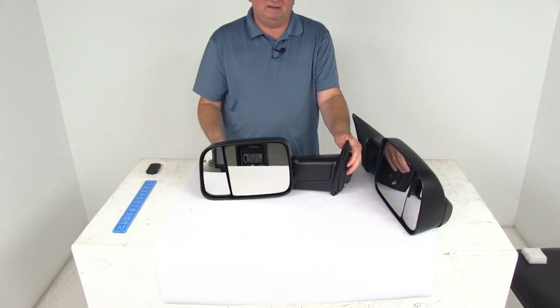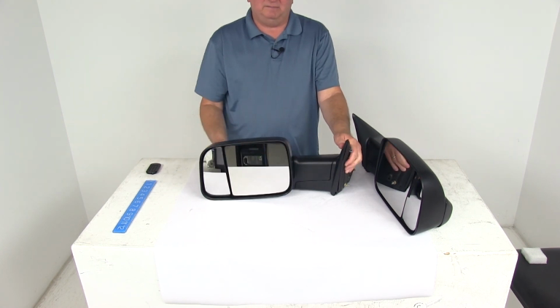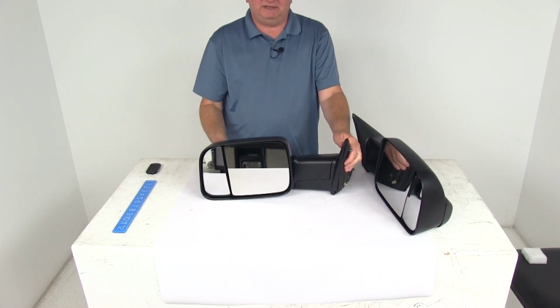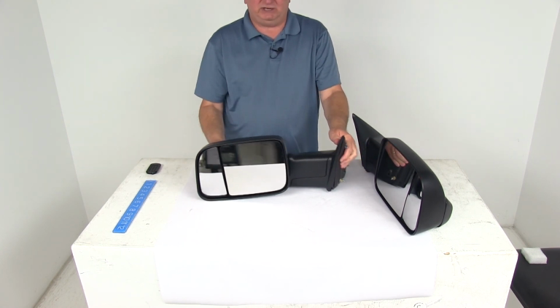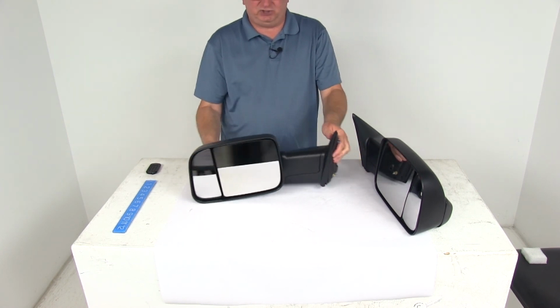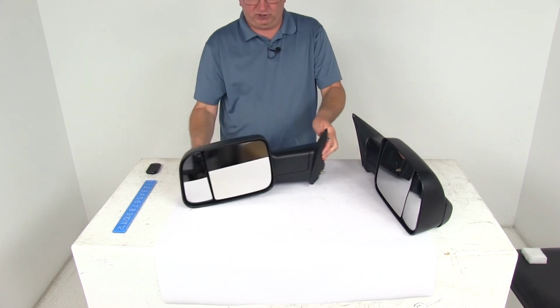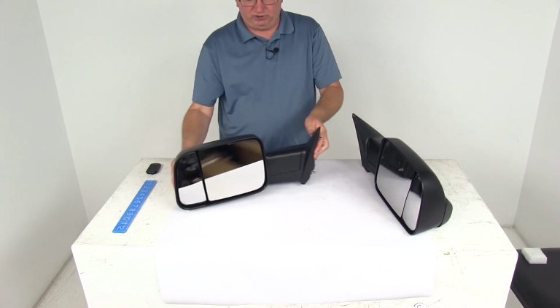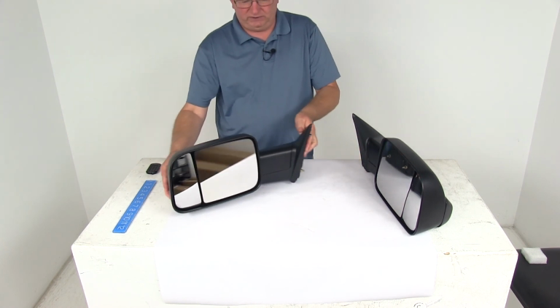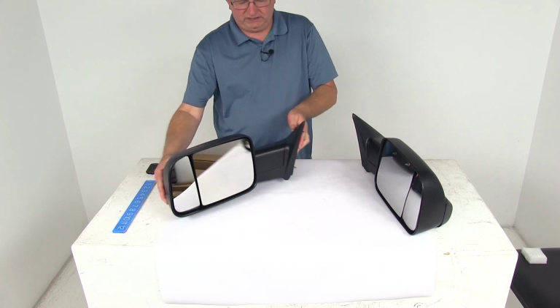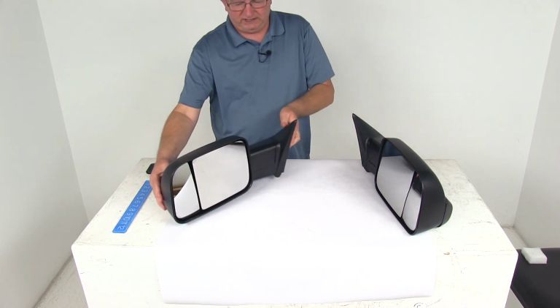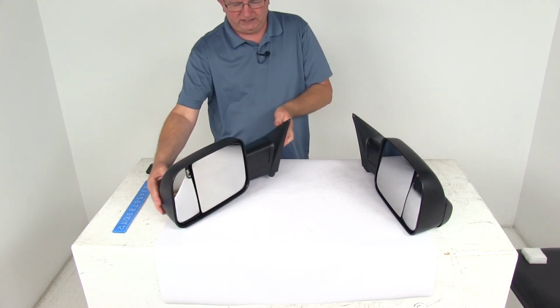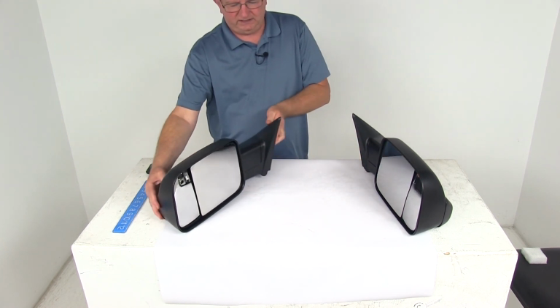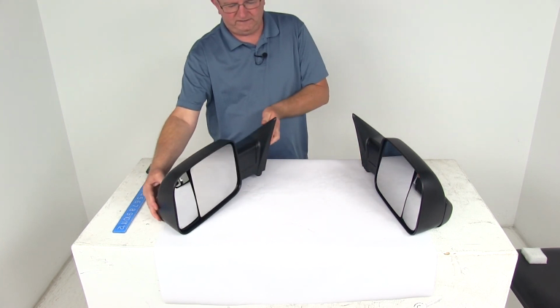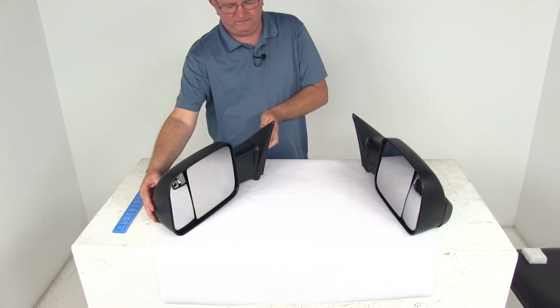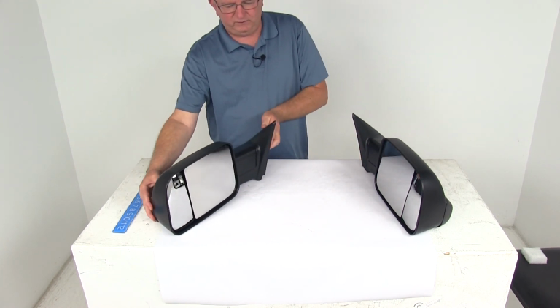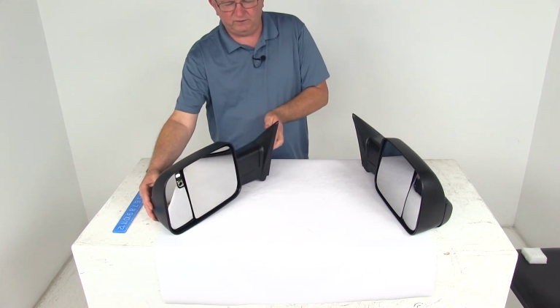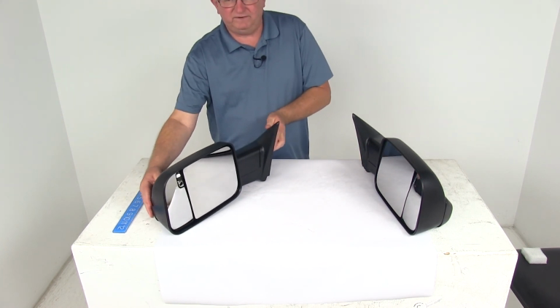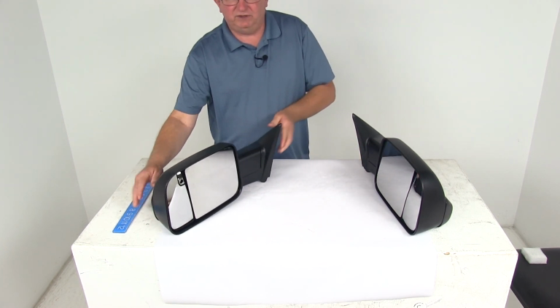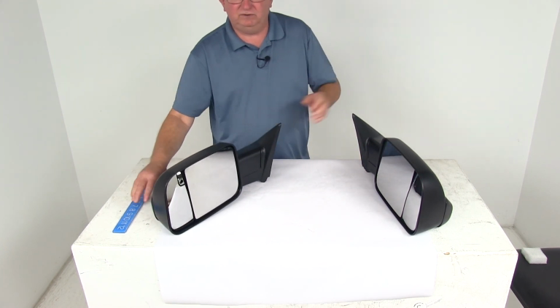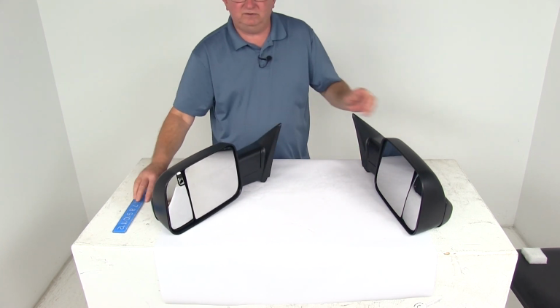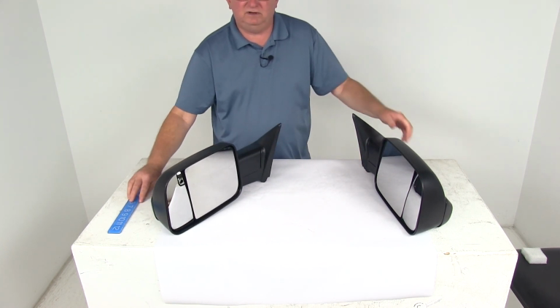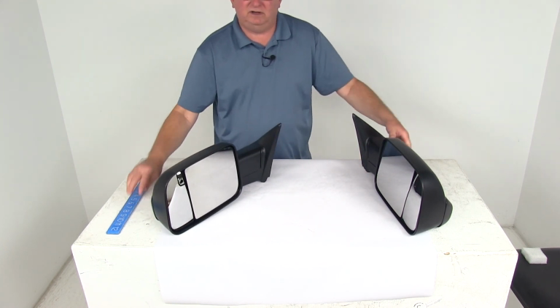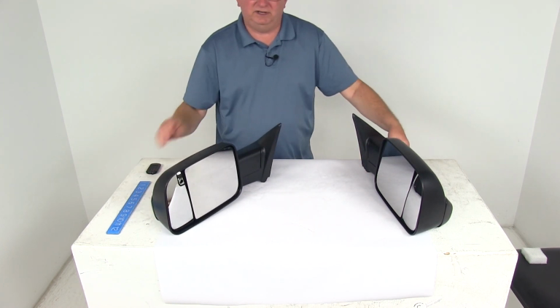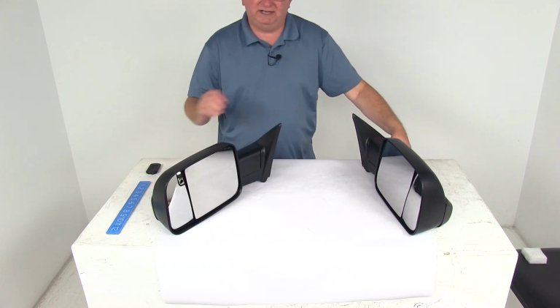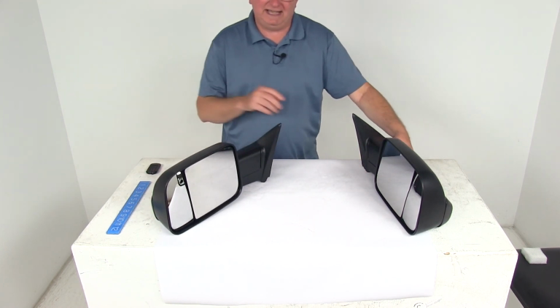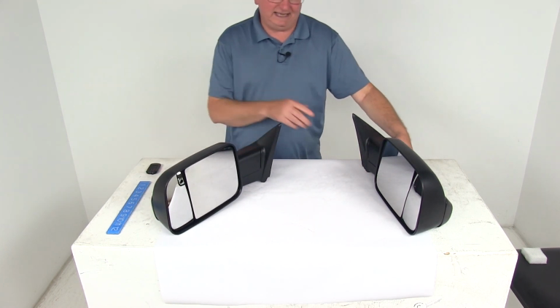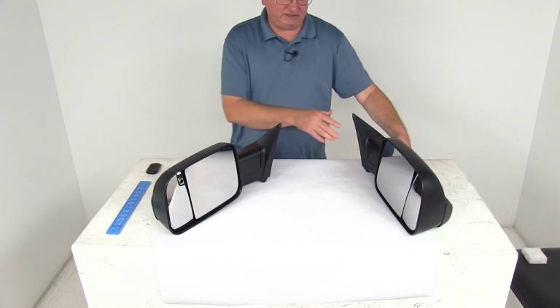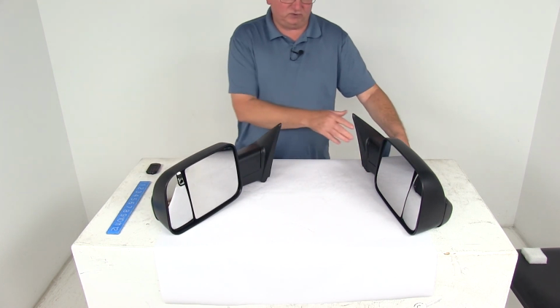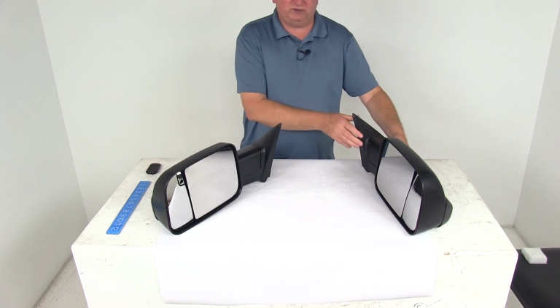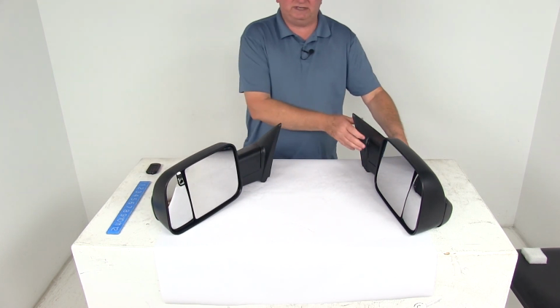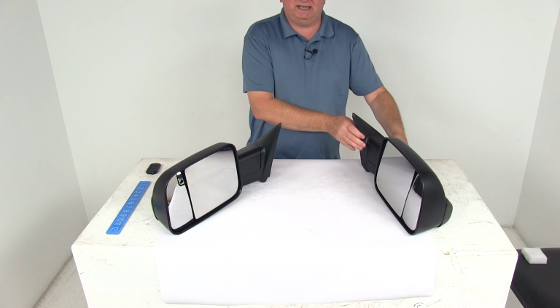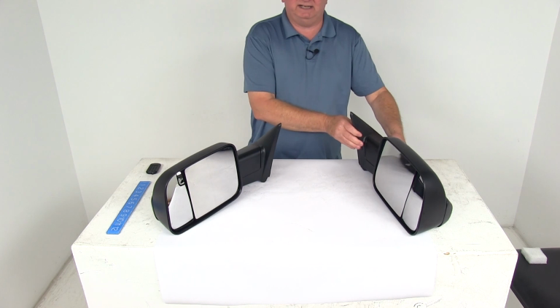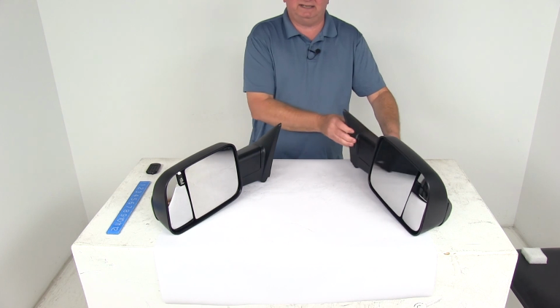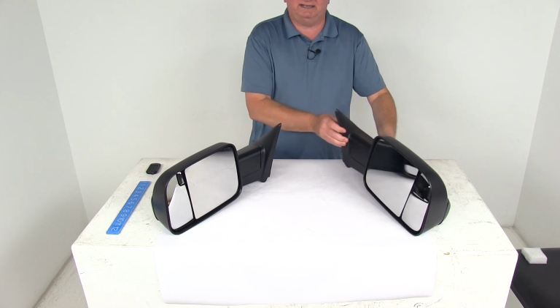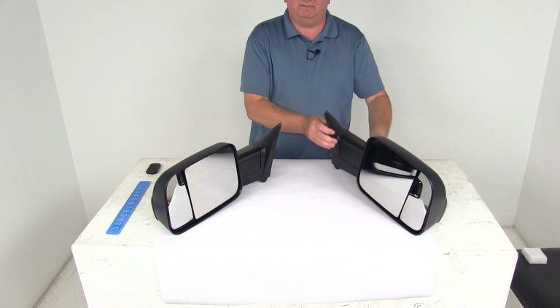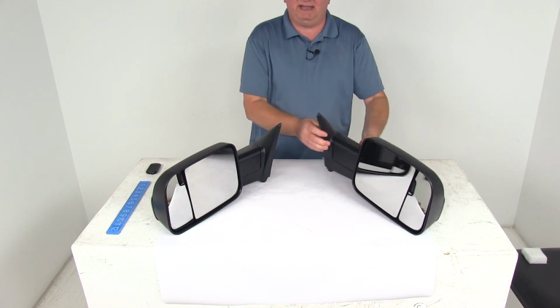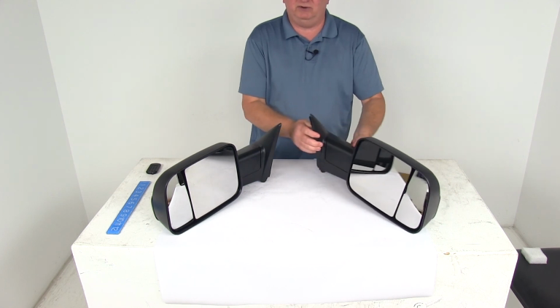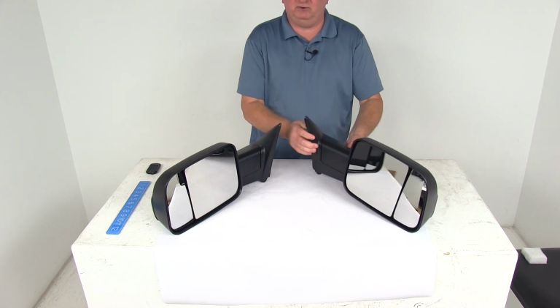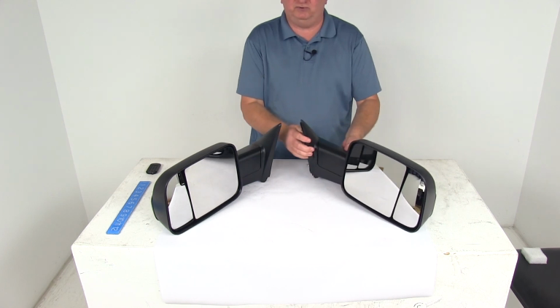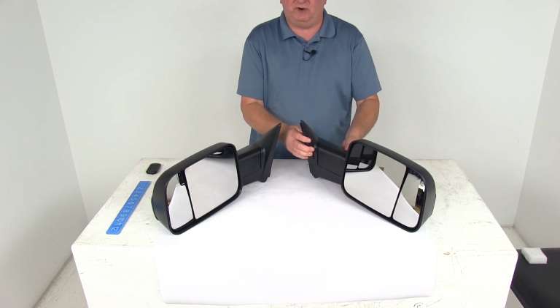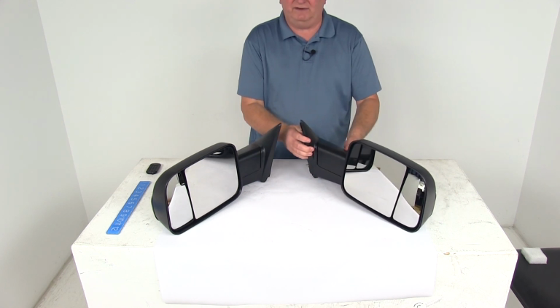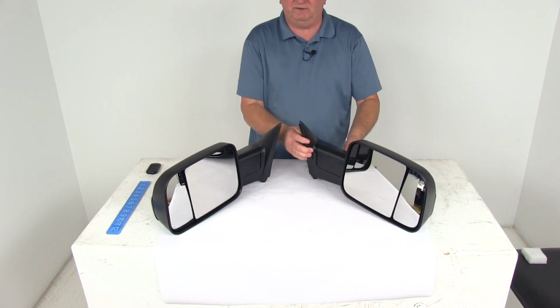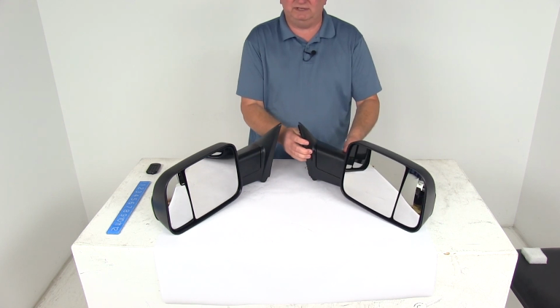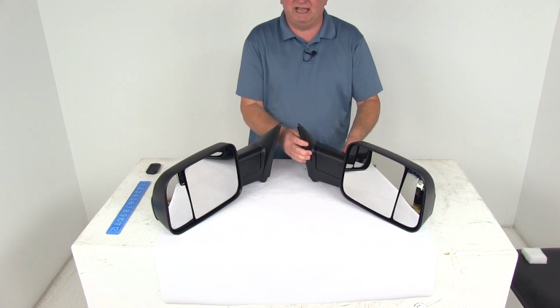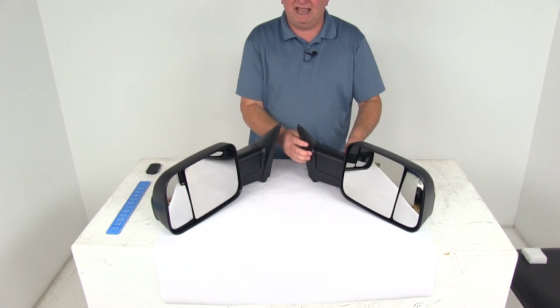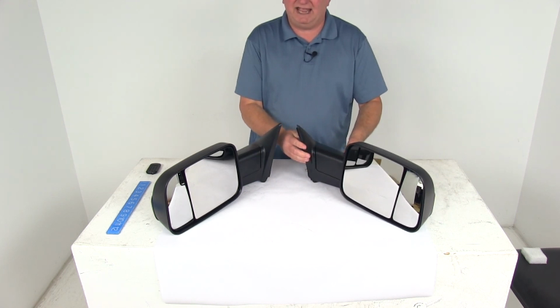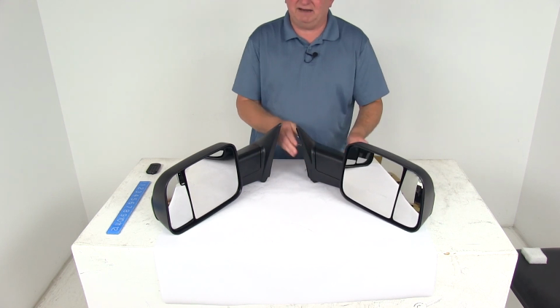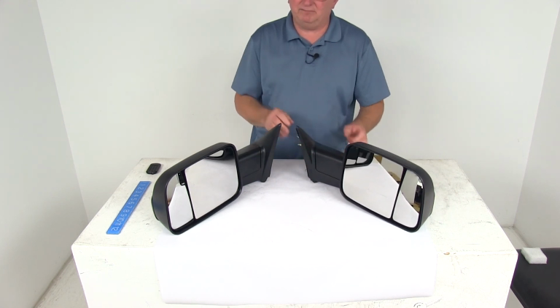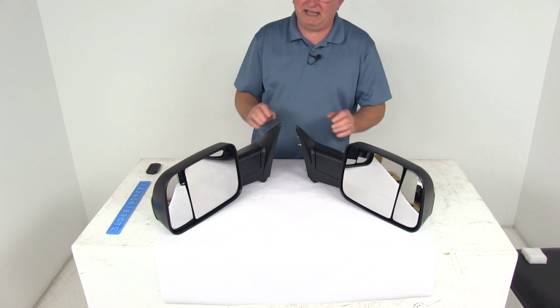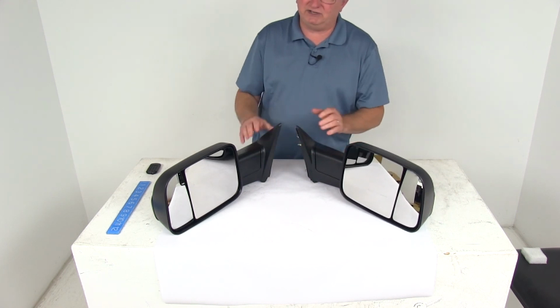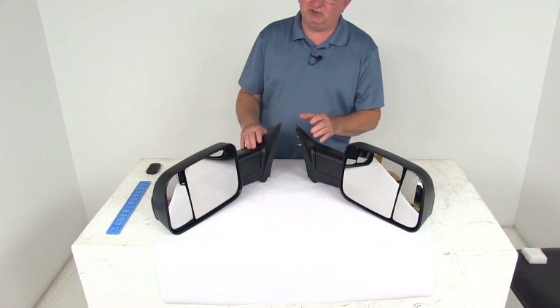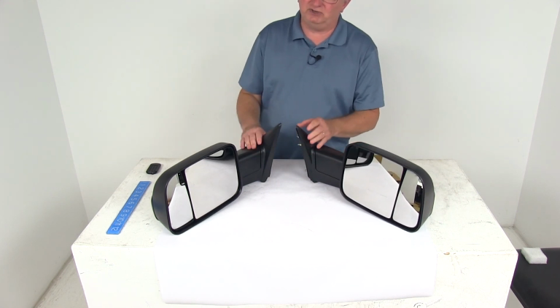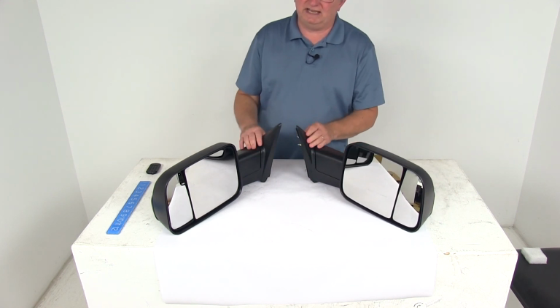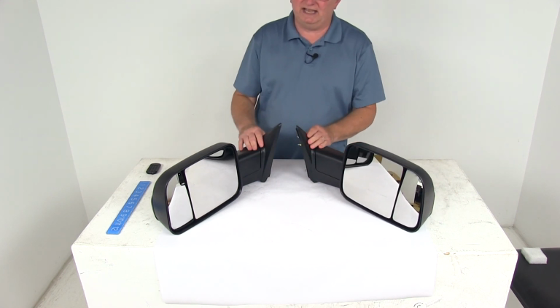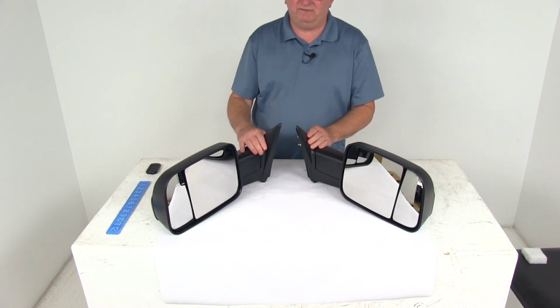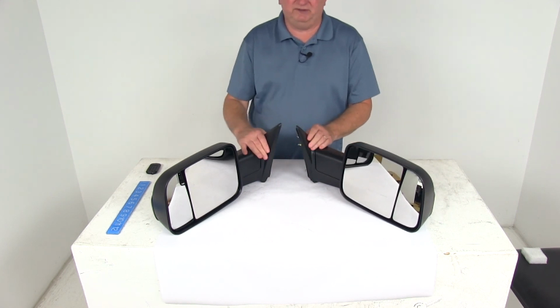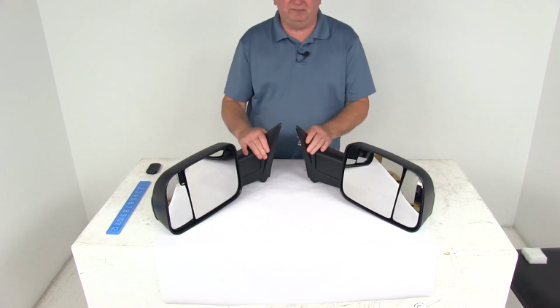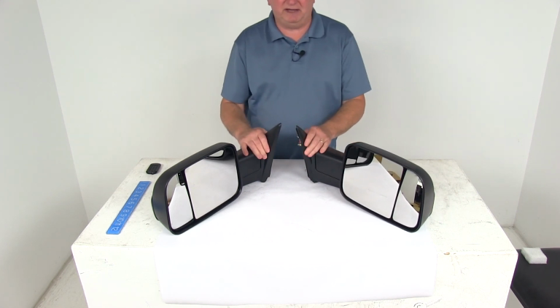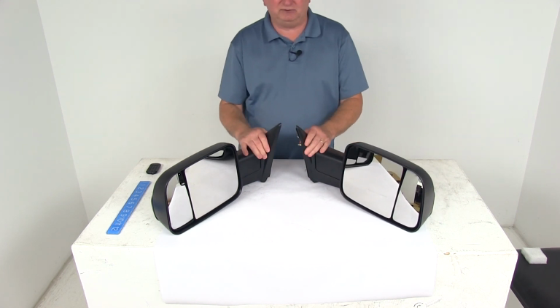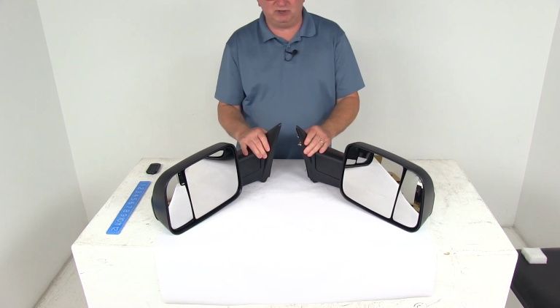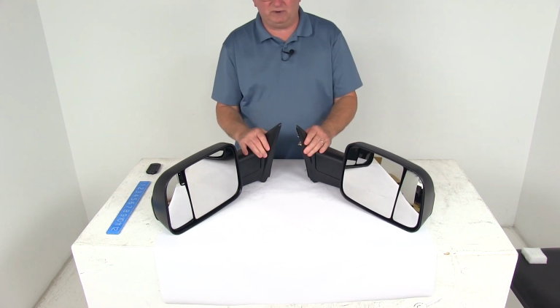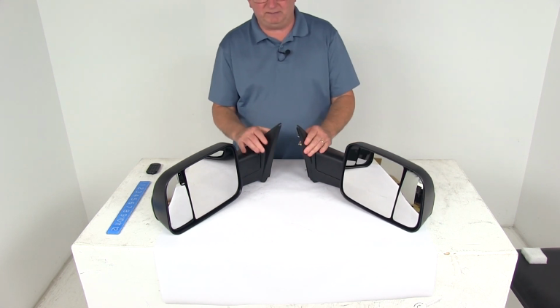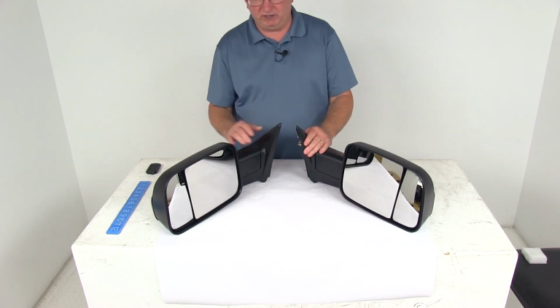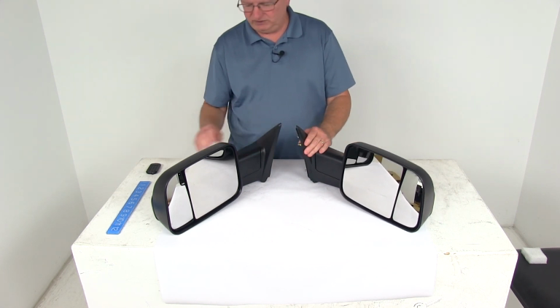That should do it for the review on the K-Source custom manual driver and passenger side flip-out towing mirrors.